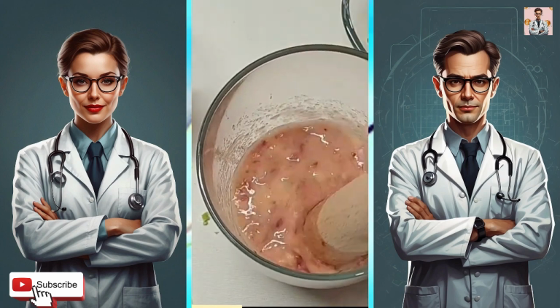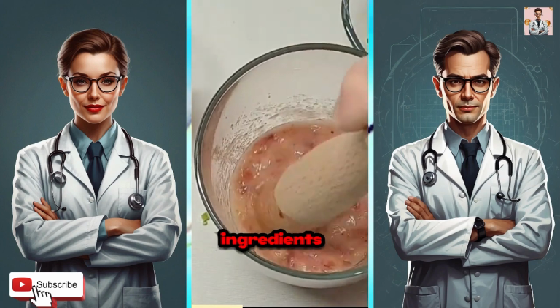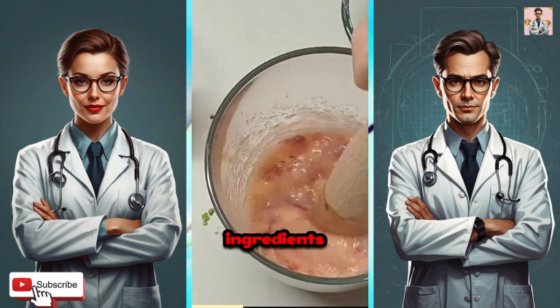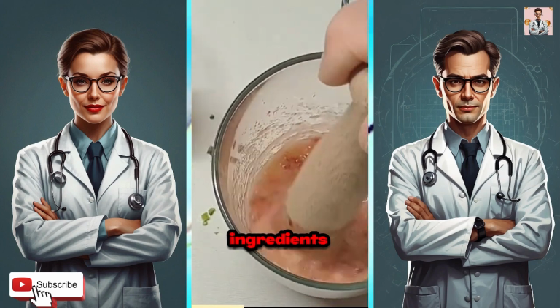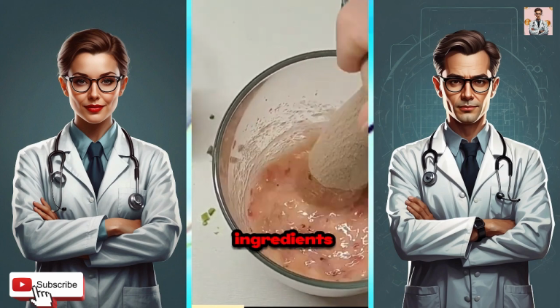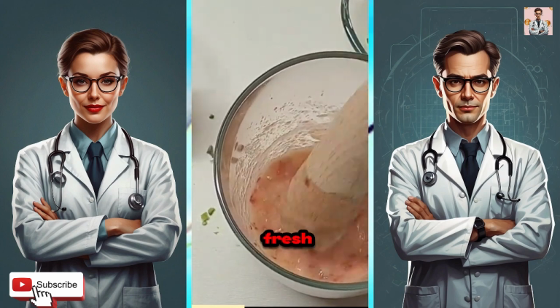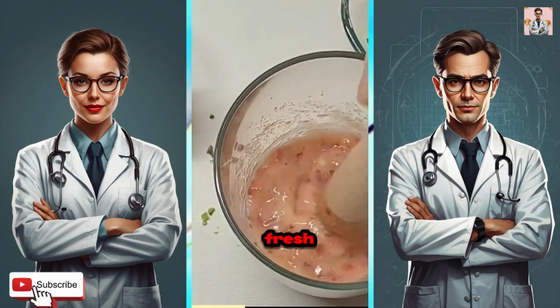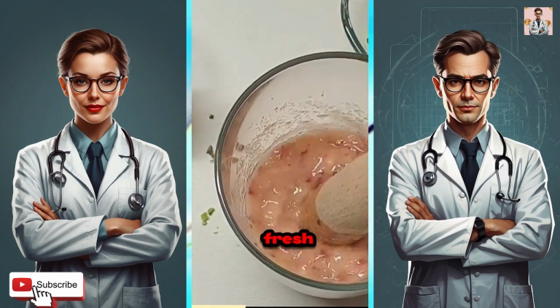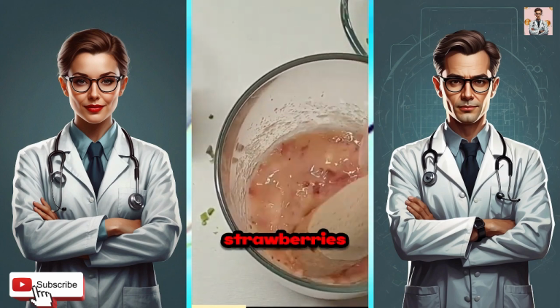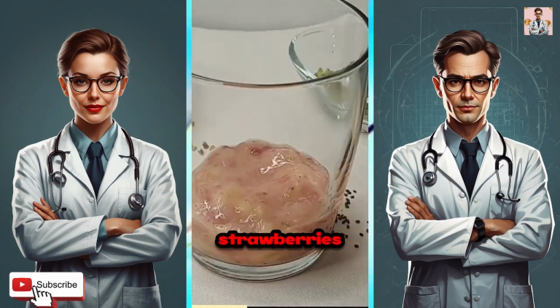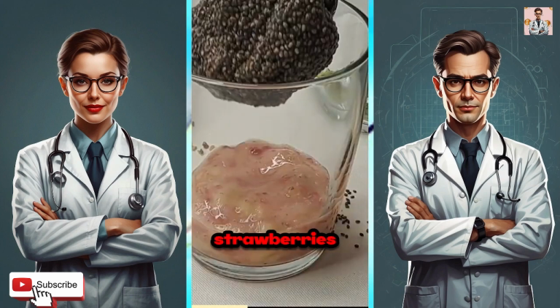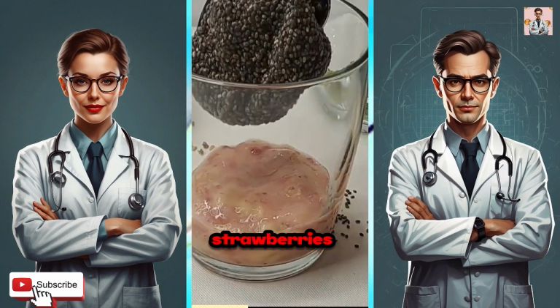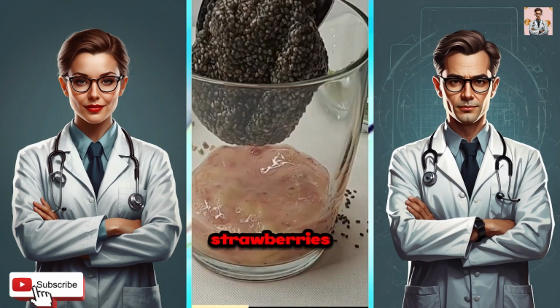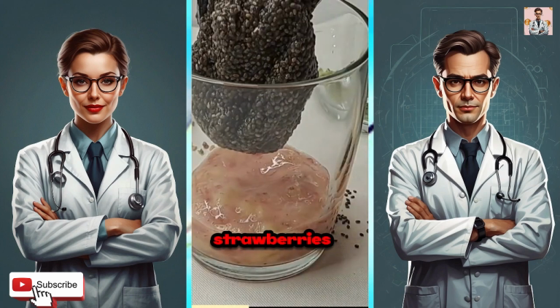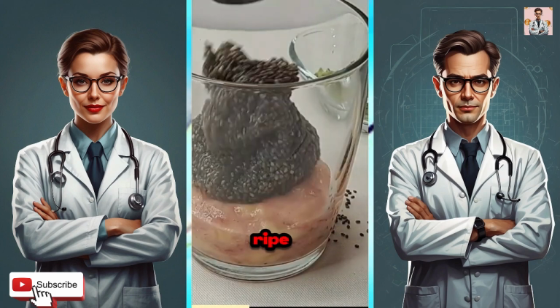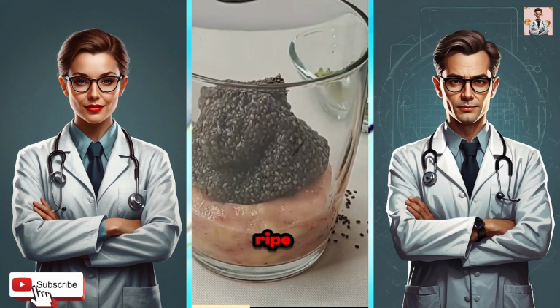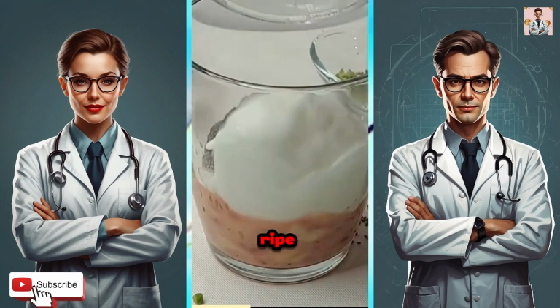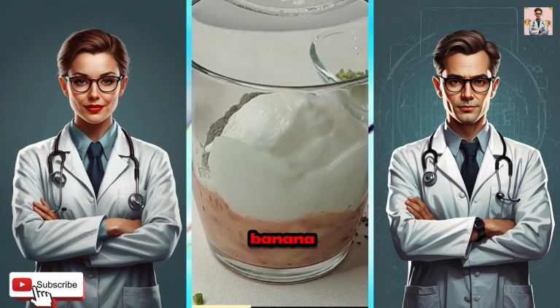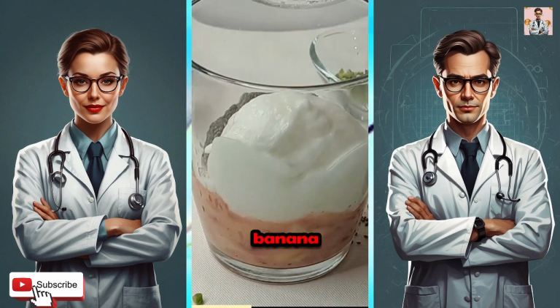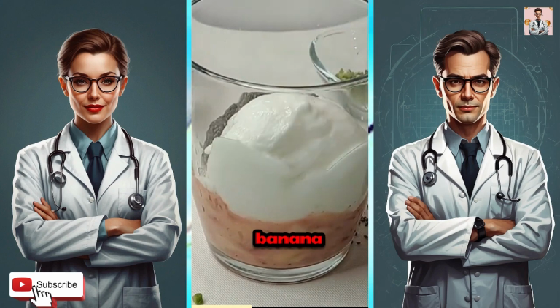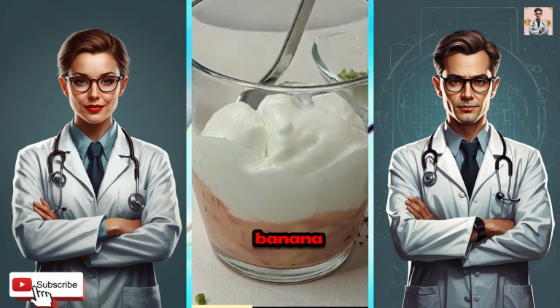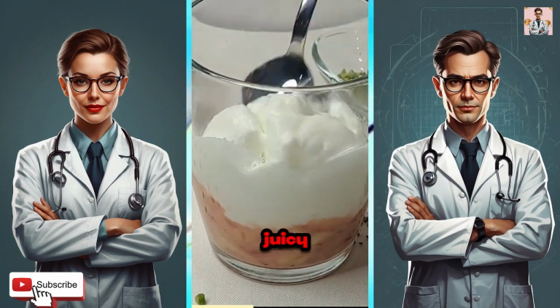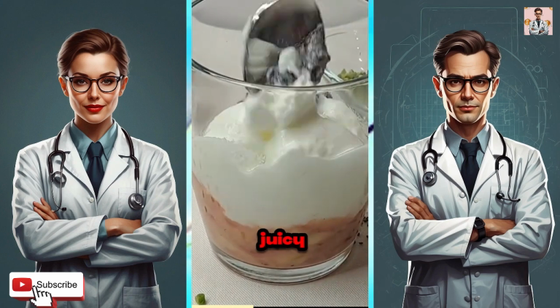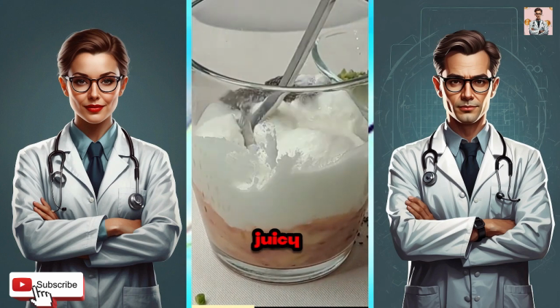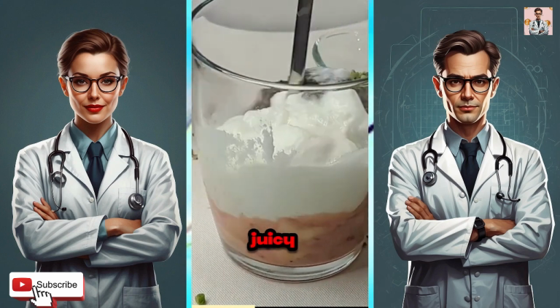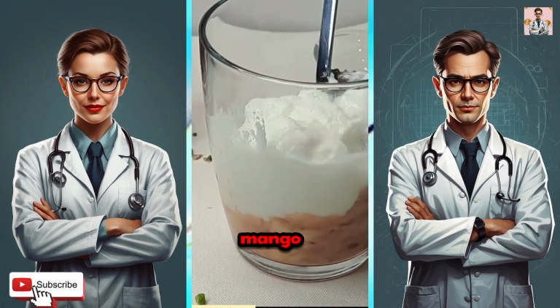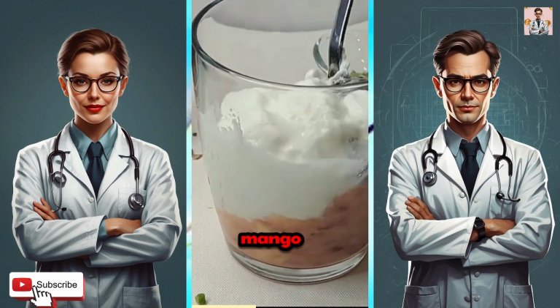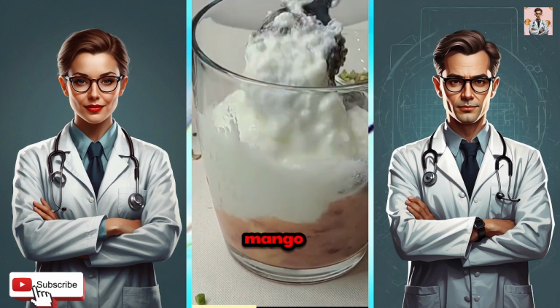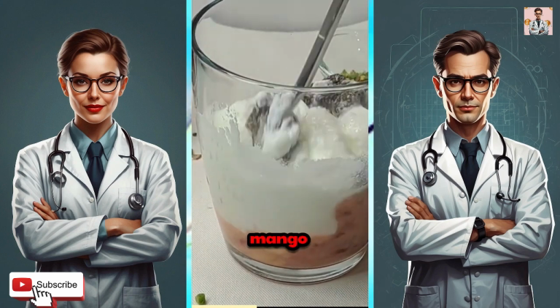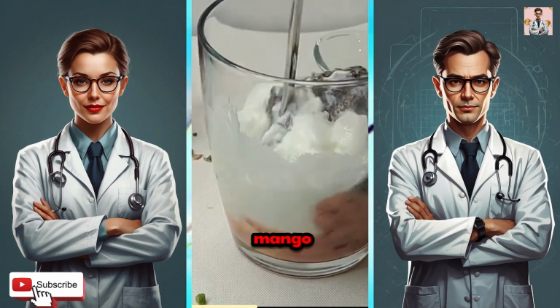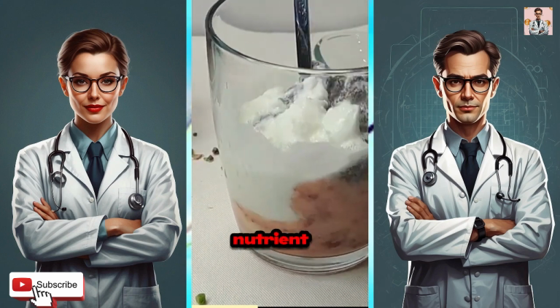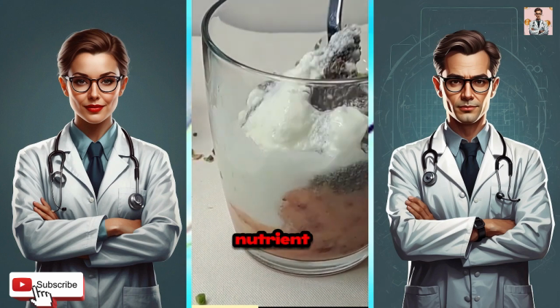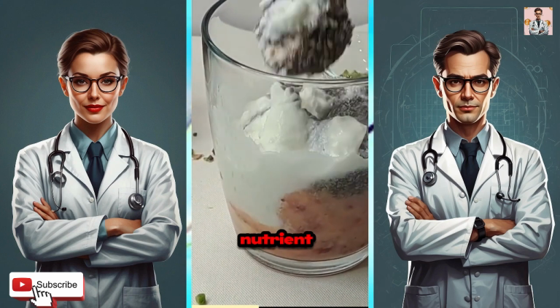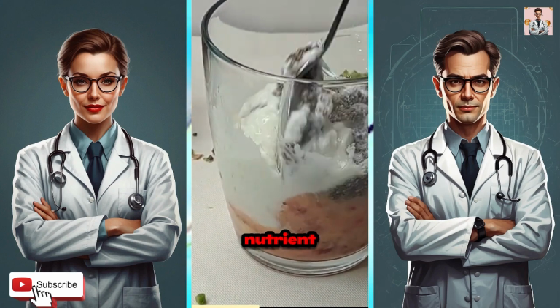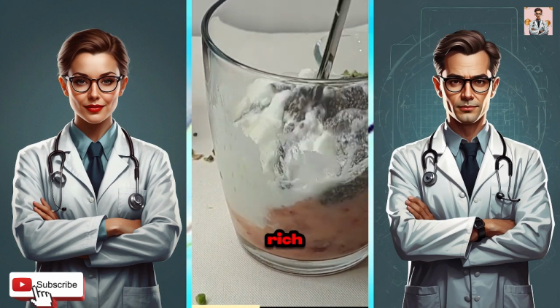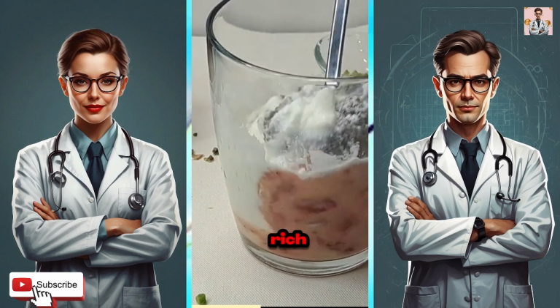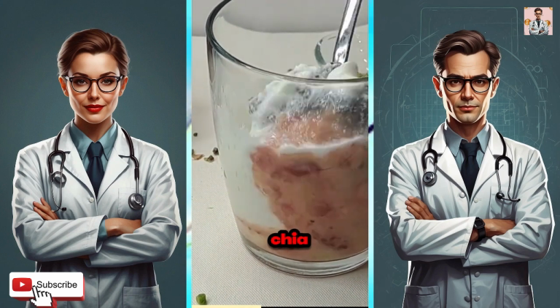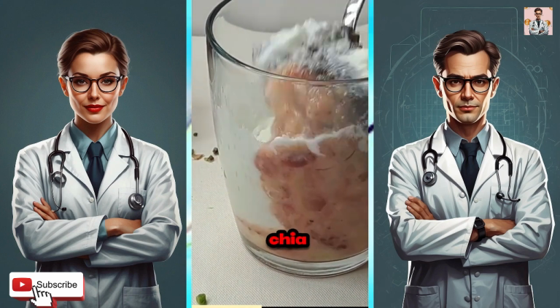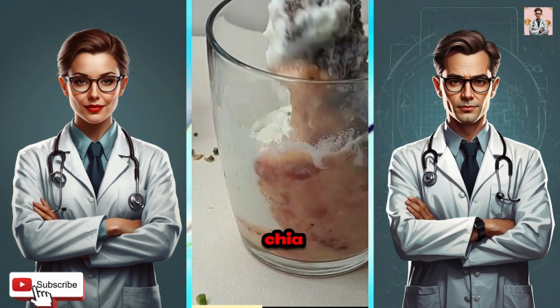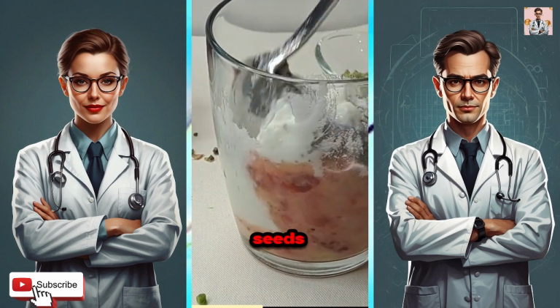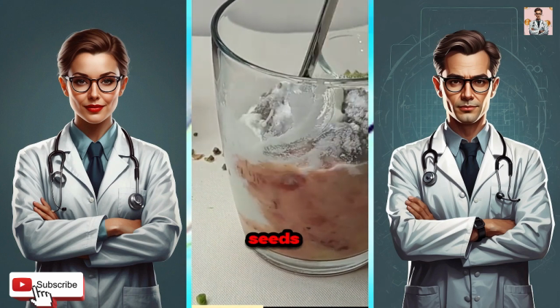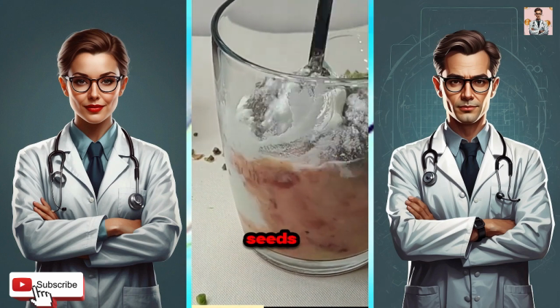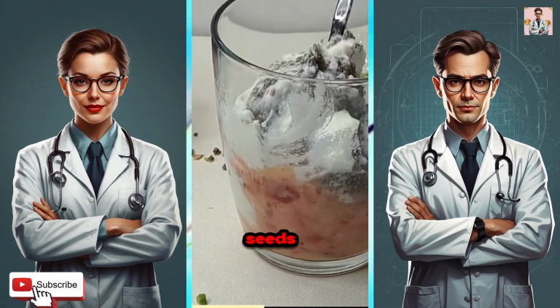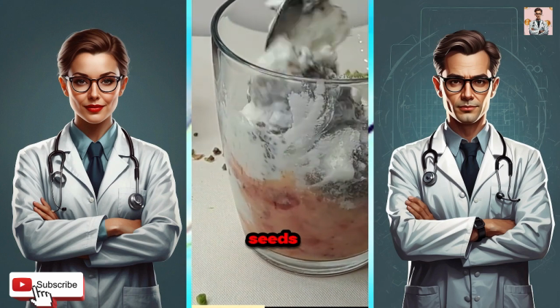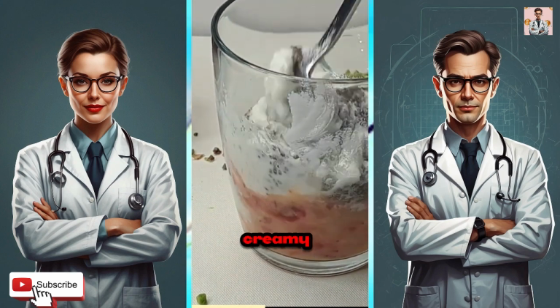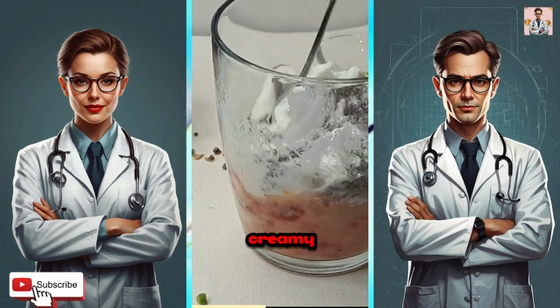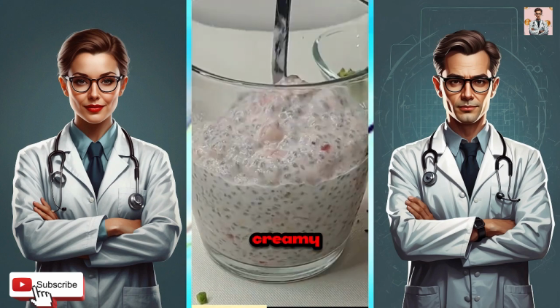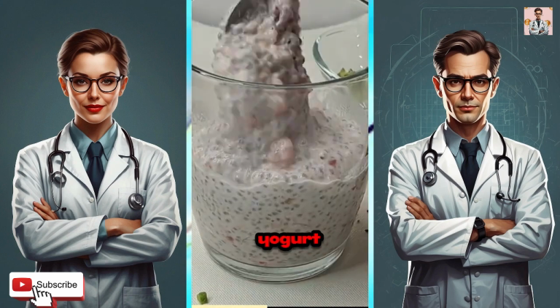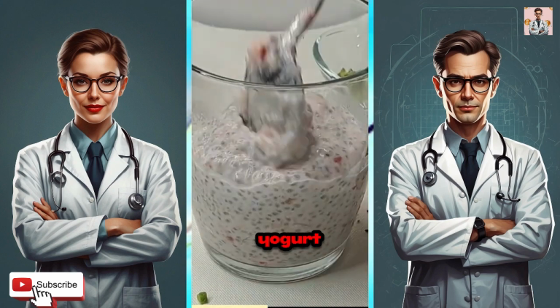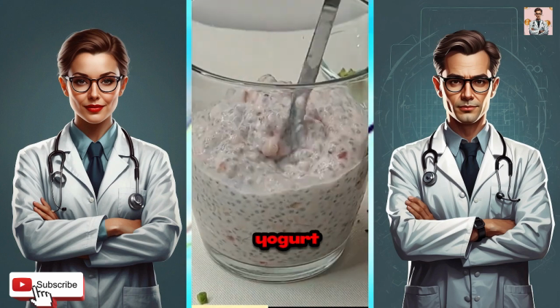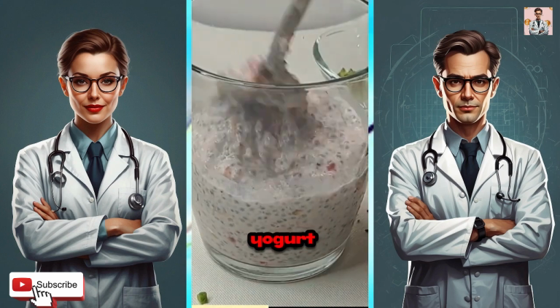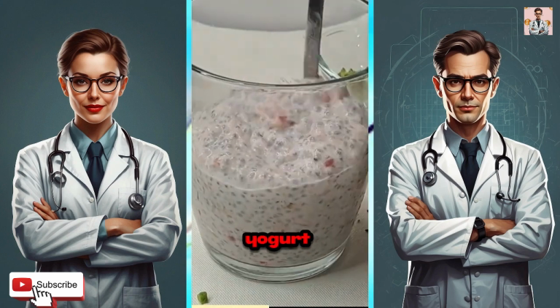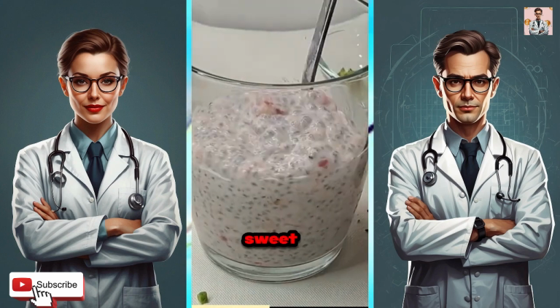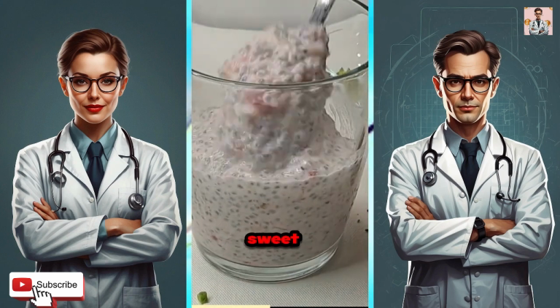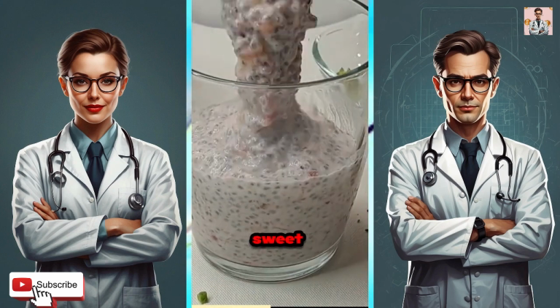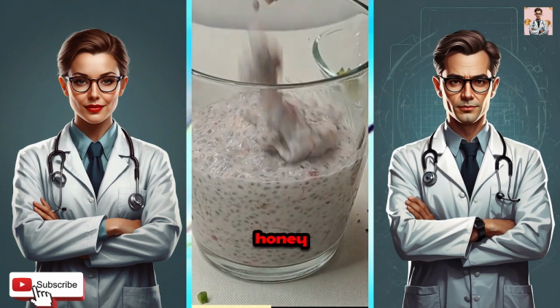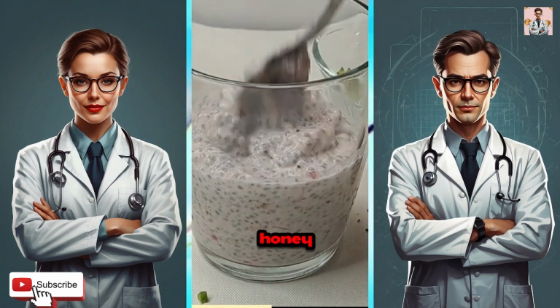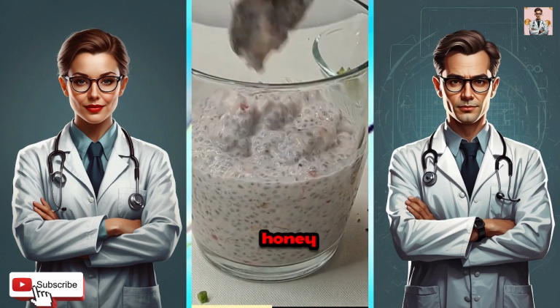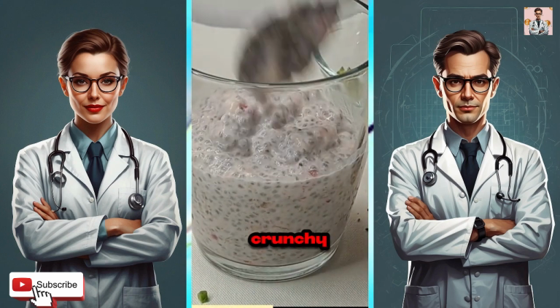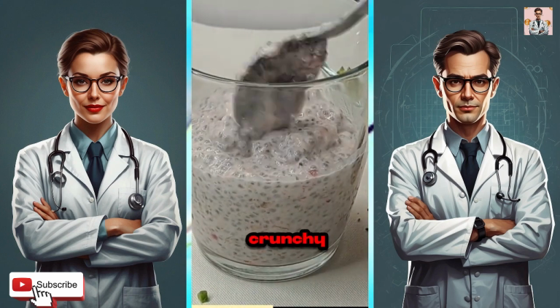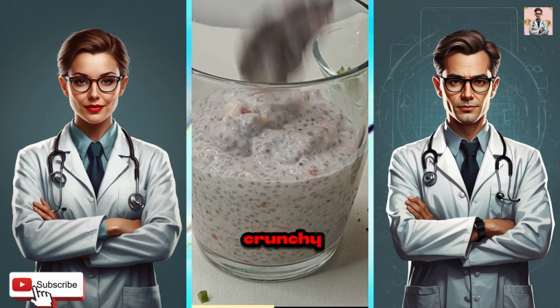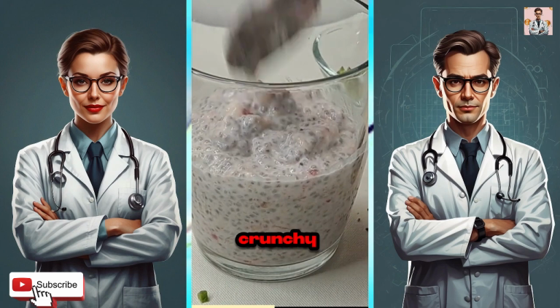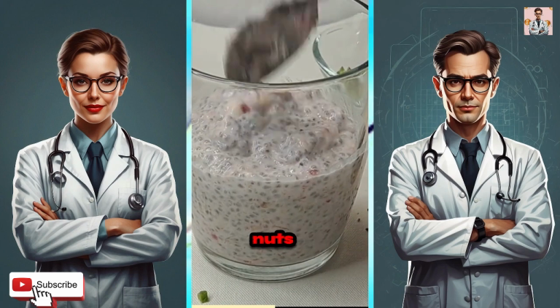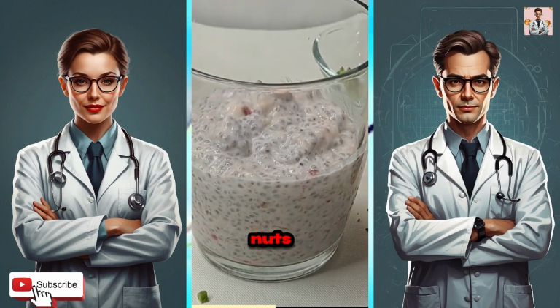Ingredients: fresh strawberries, ripe banana, juicy mango, nutrient-rich chia seeds, creamy yogurt, sweet honey, crunchy nuts.